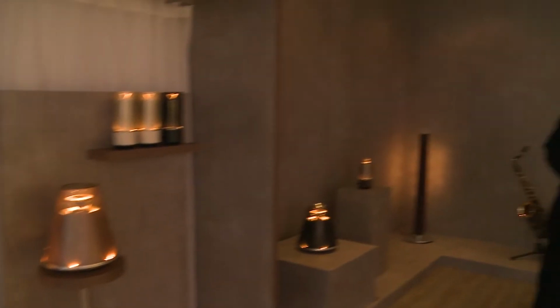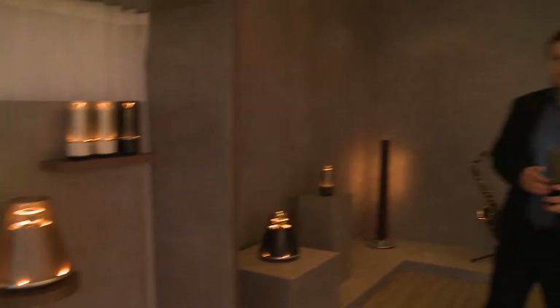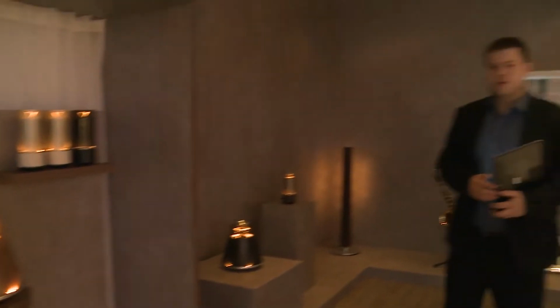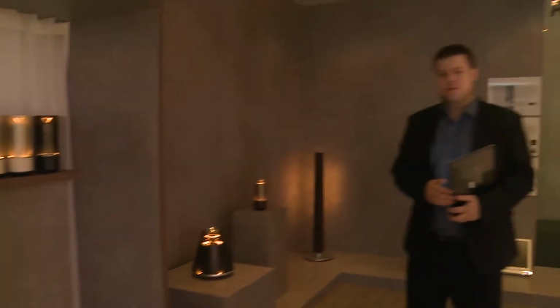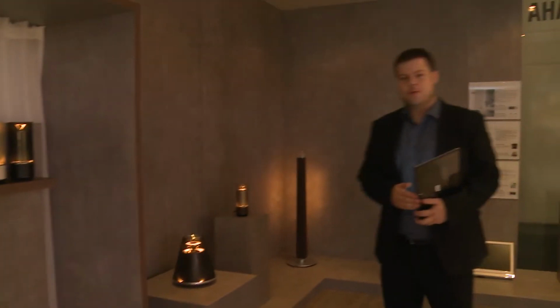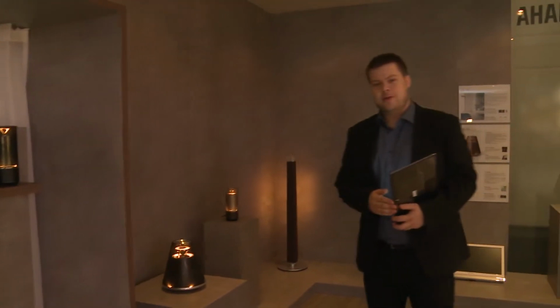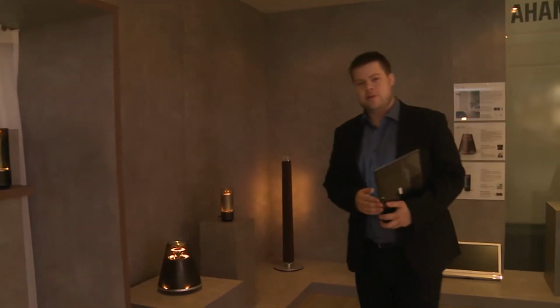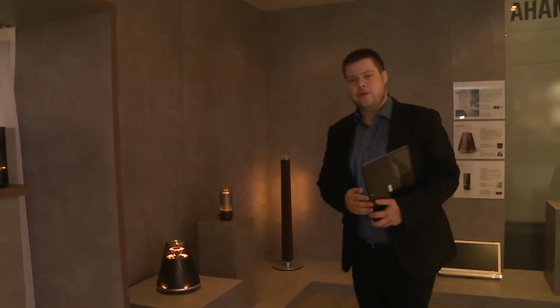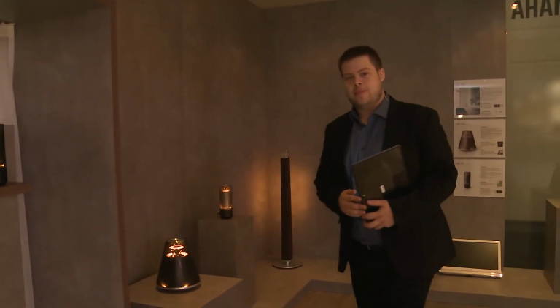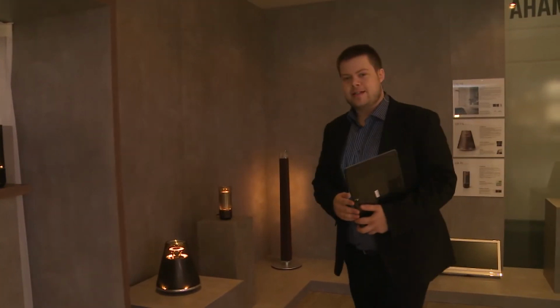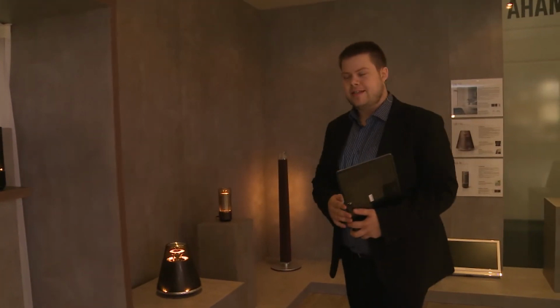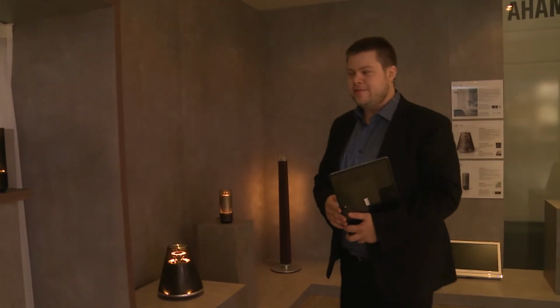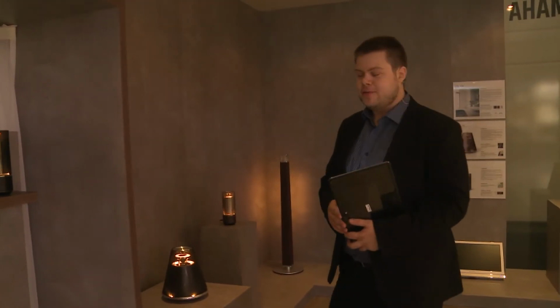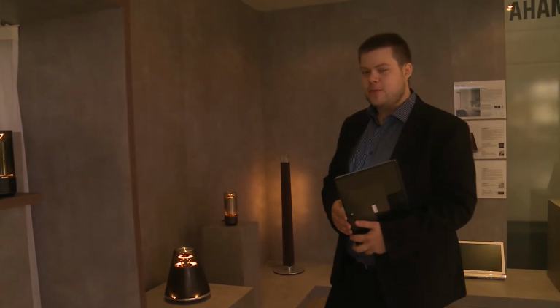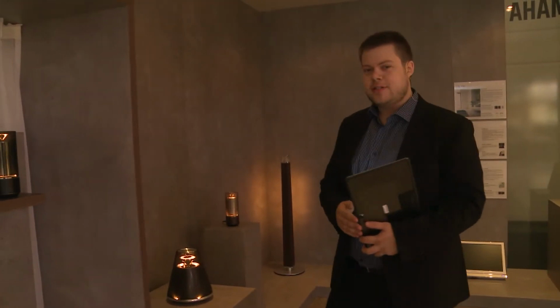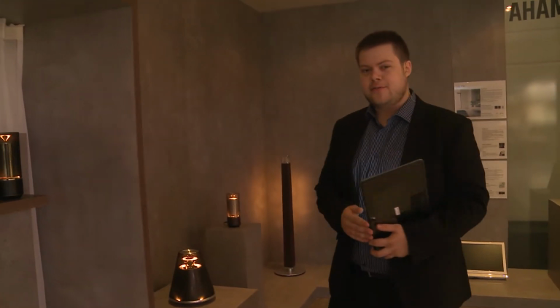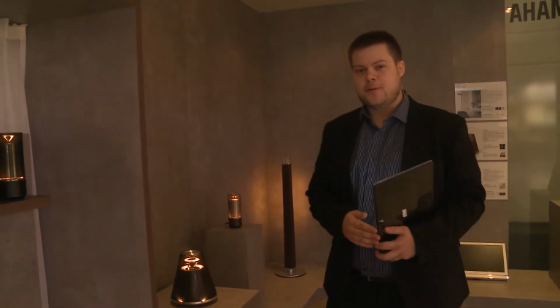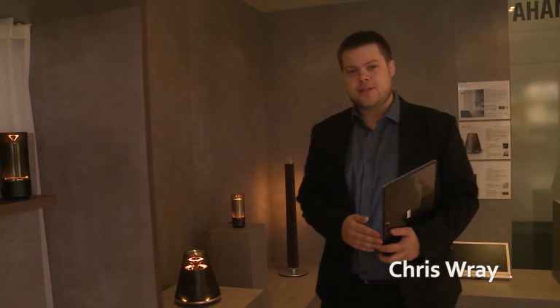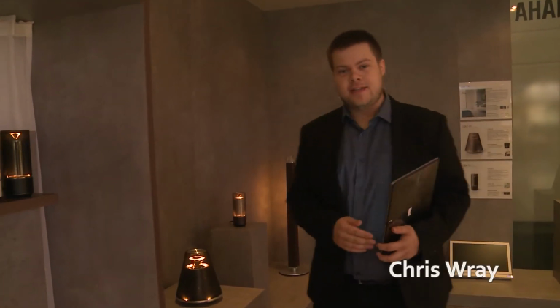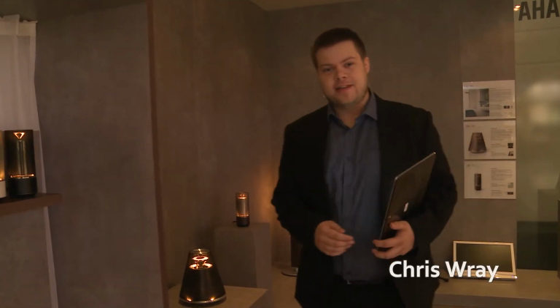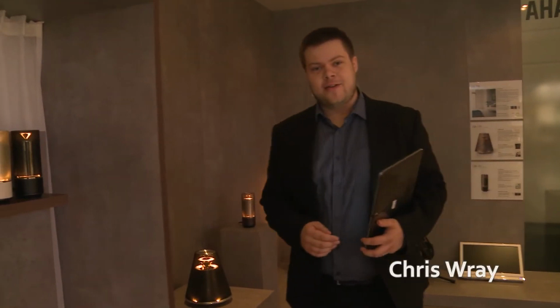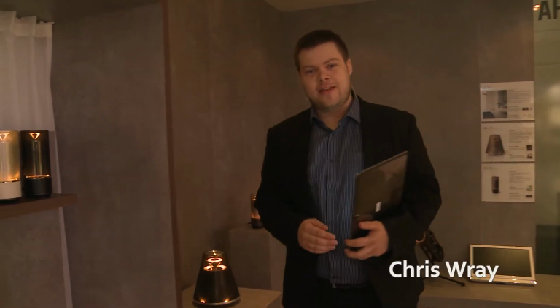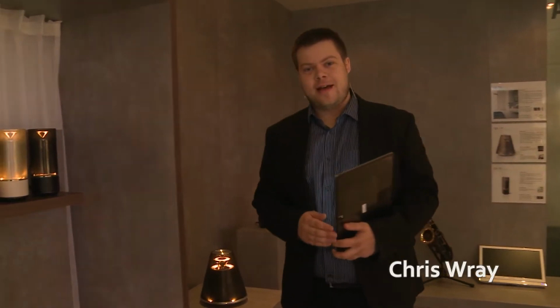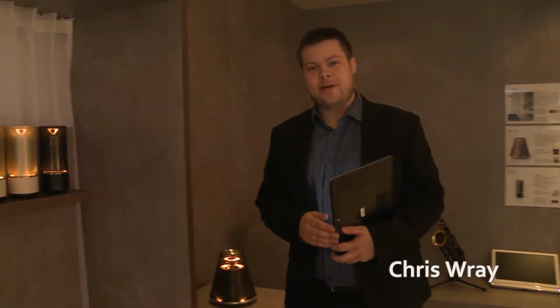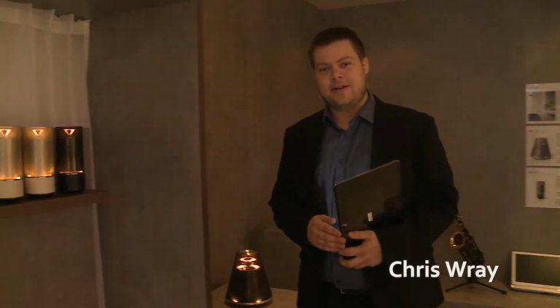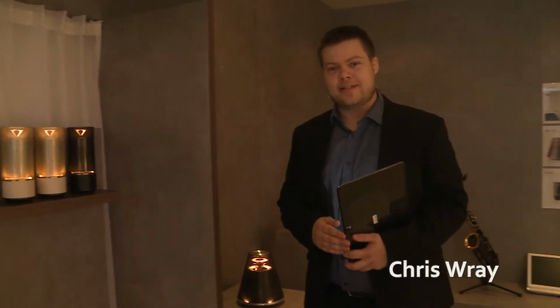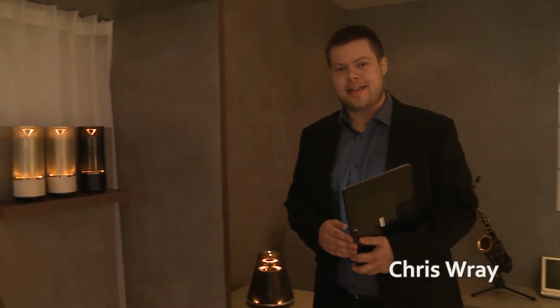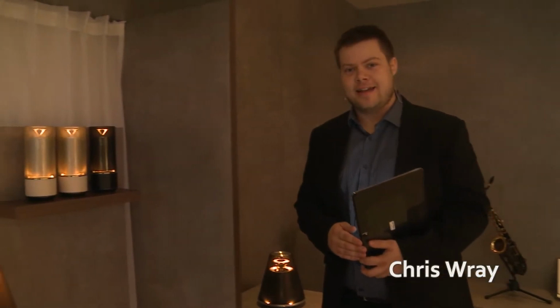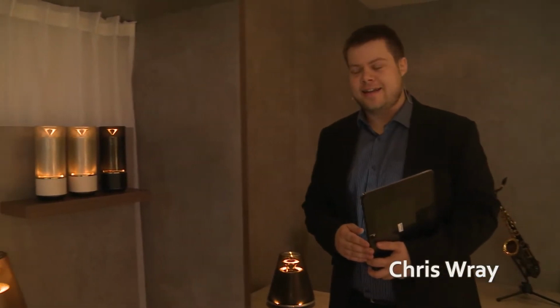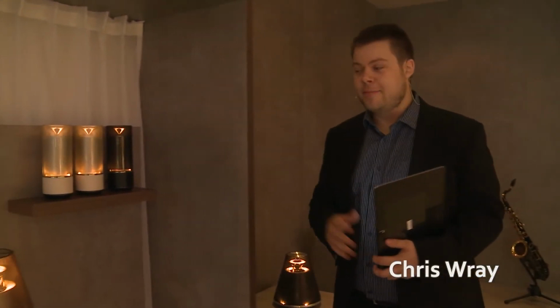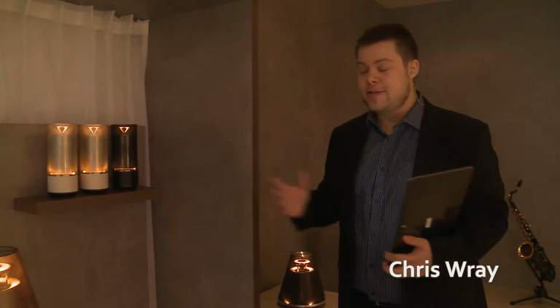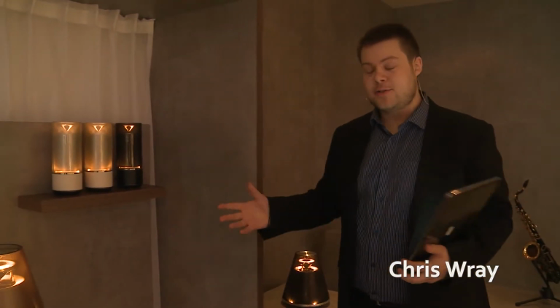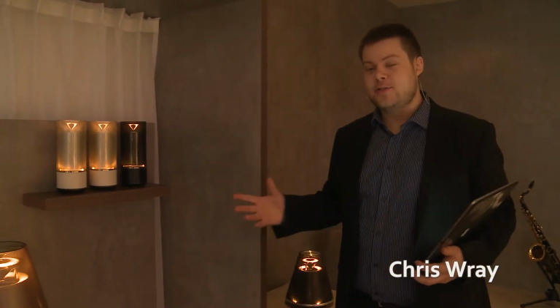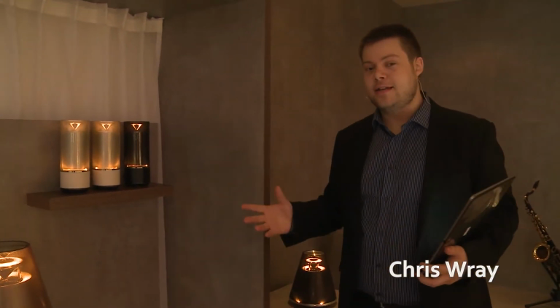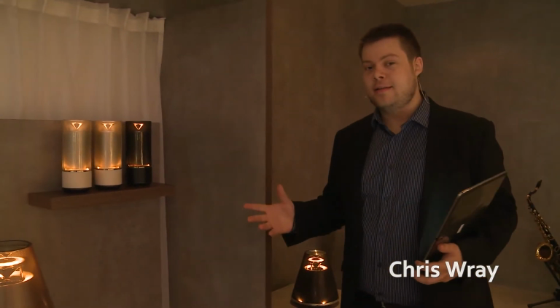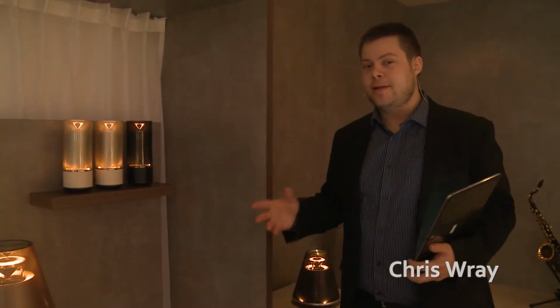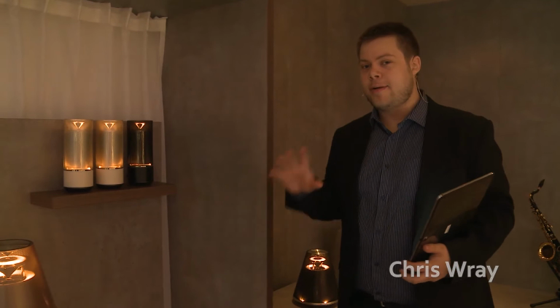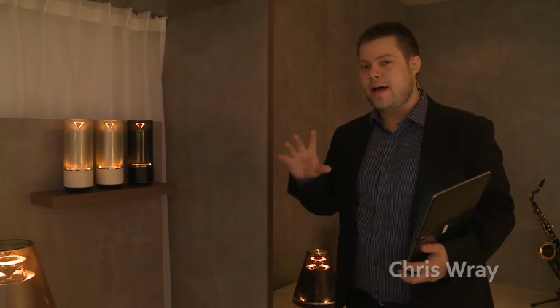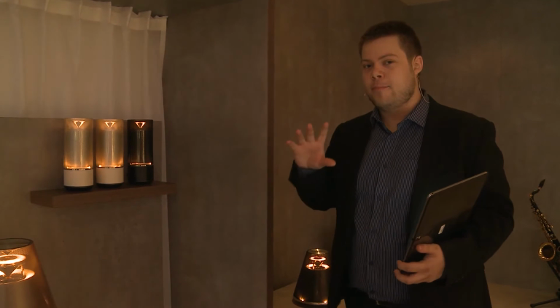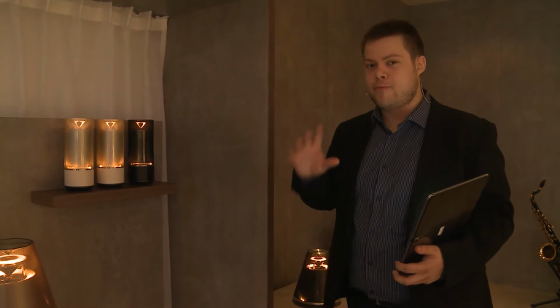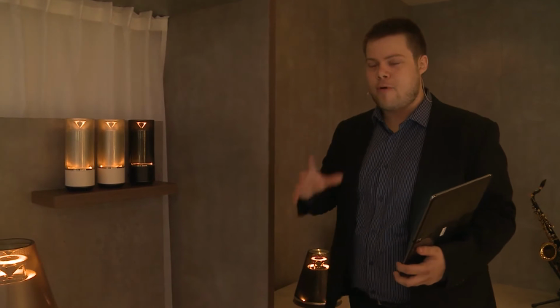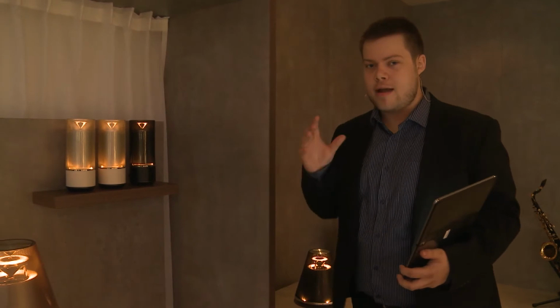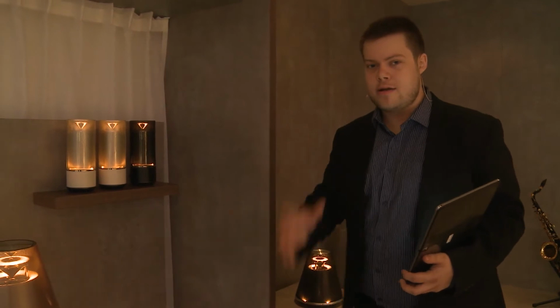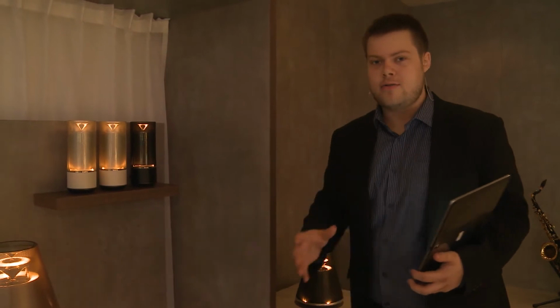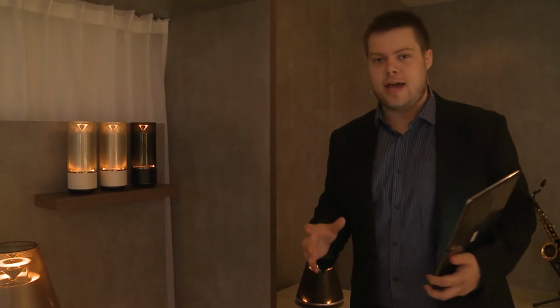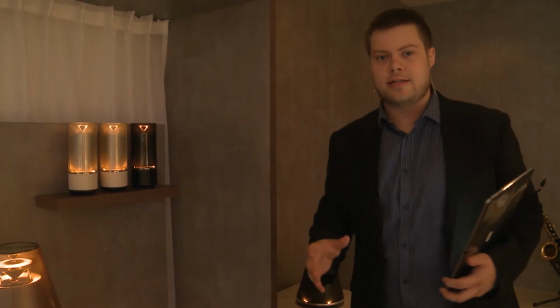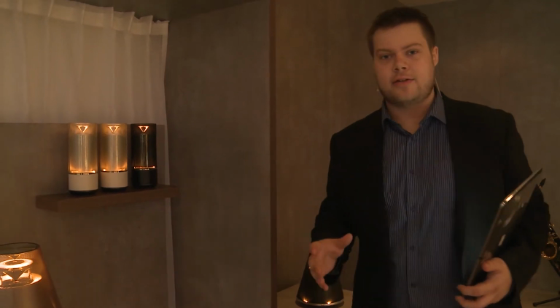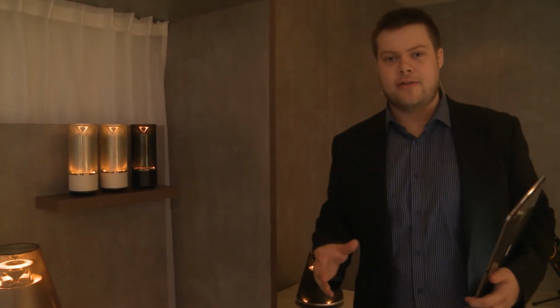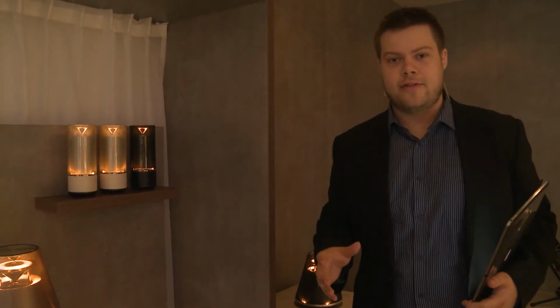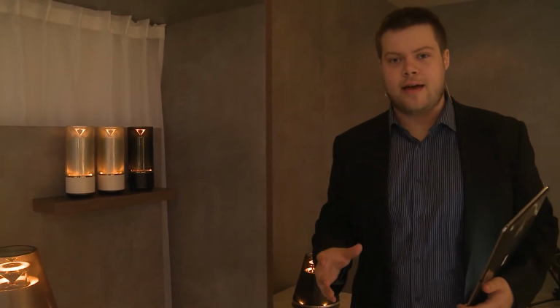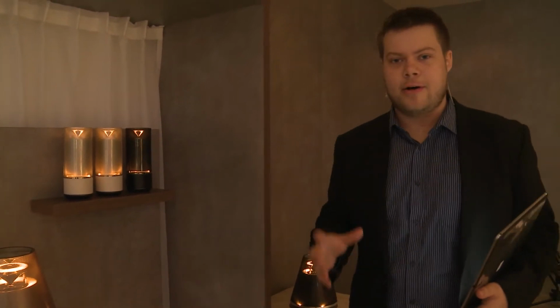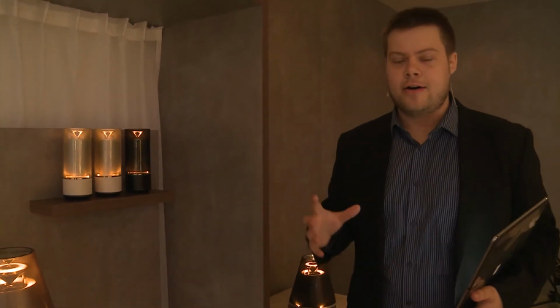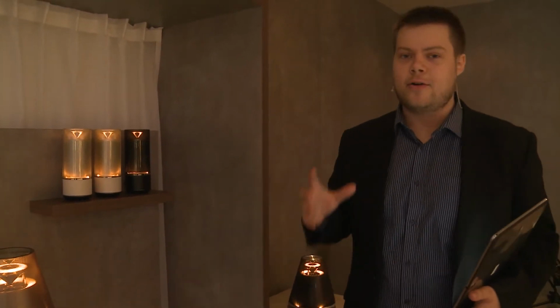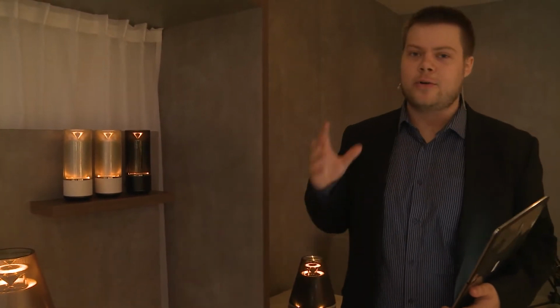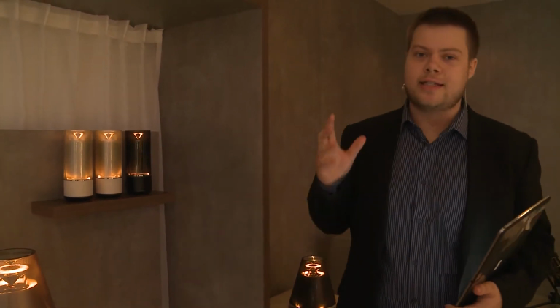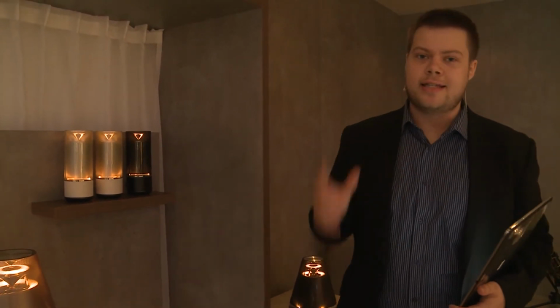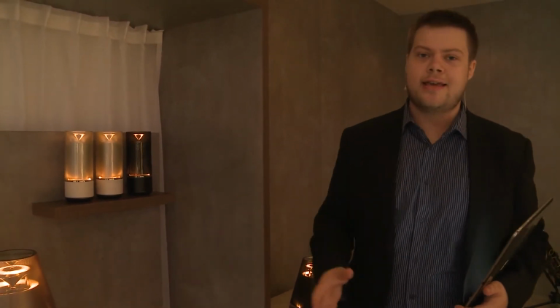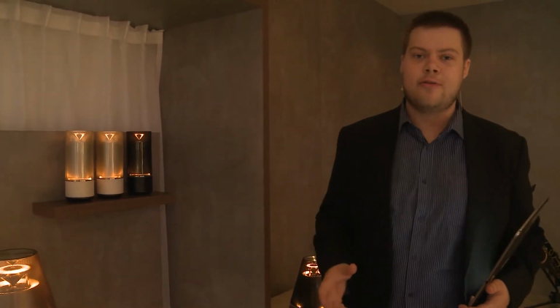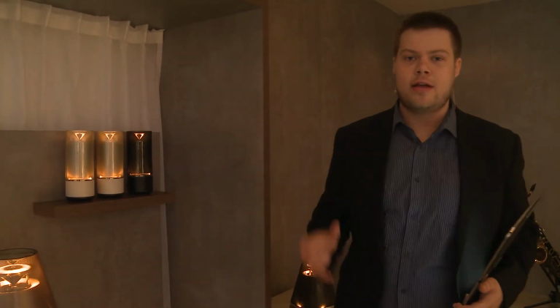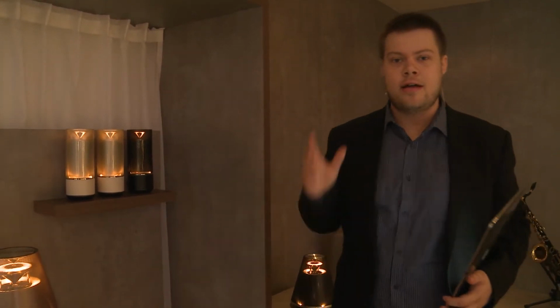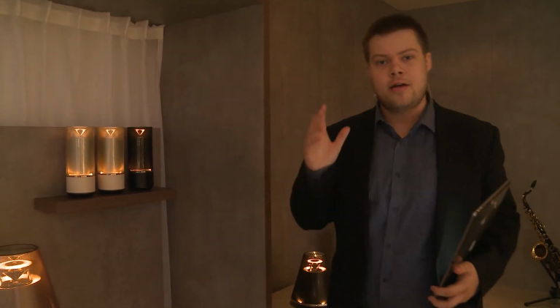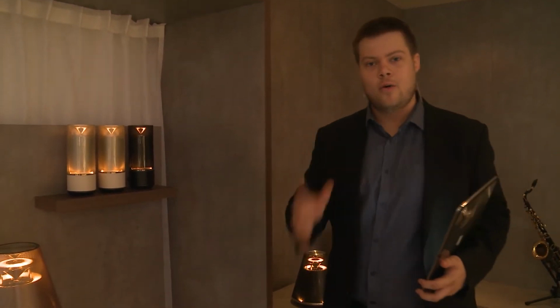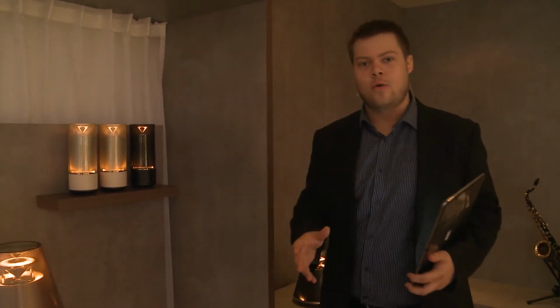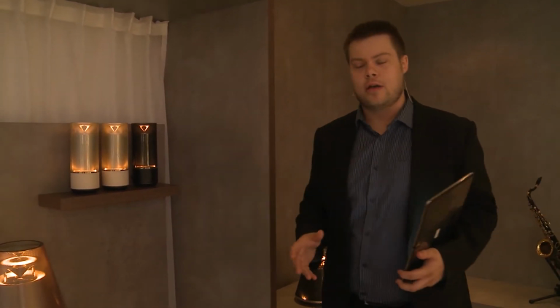Good morning, welcome back to IFA 2014 on the Yamaha stand. I'm here to talk to you a little bit about a brand new category for Yamaha called interior audio.